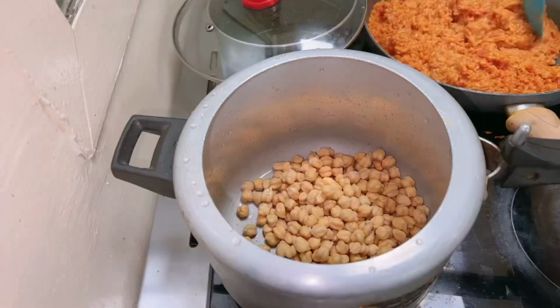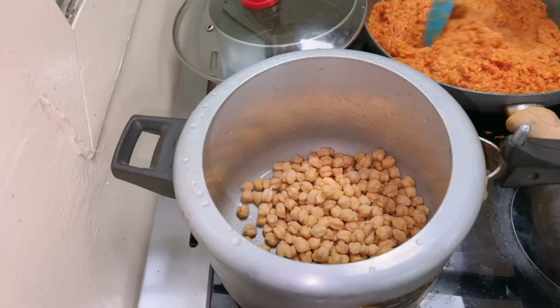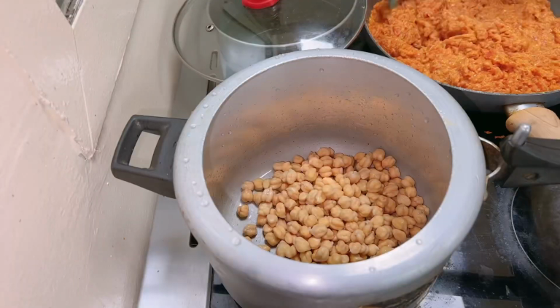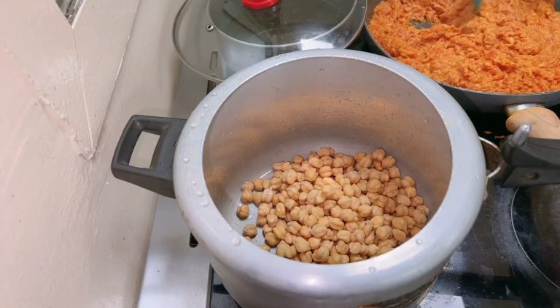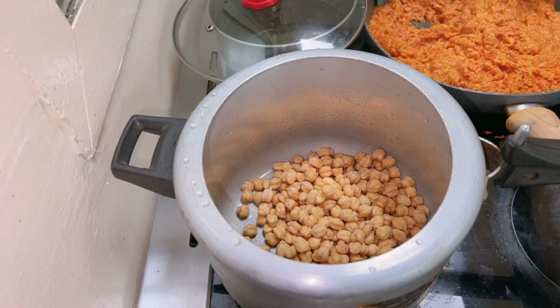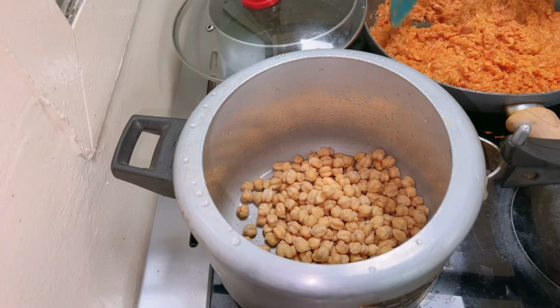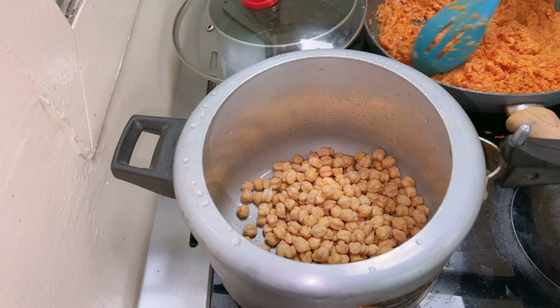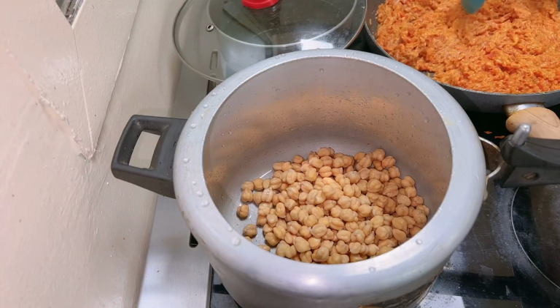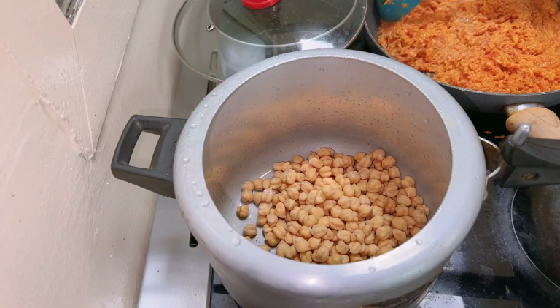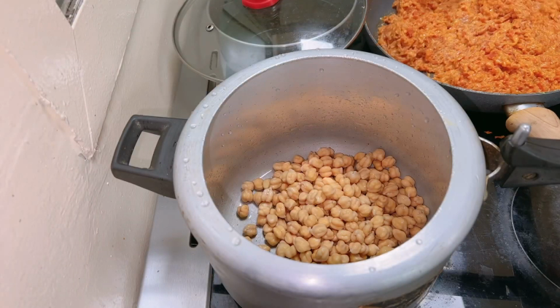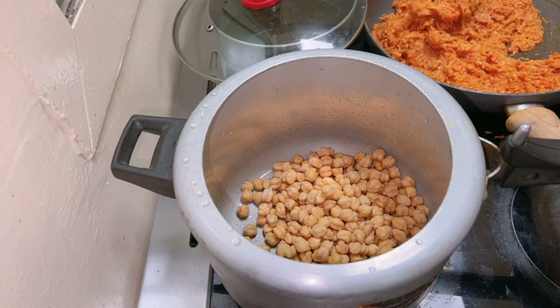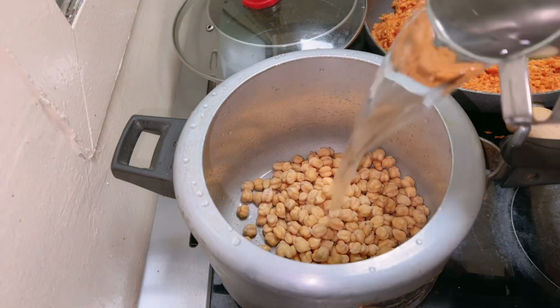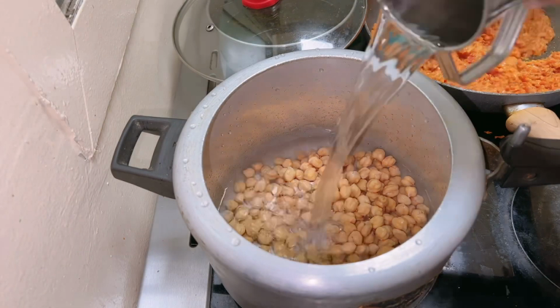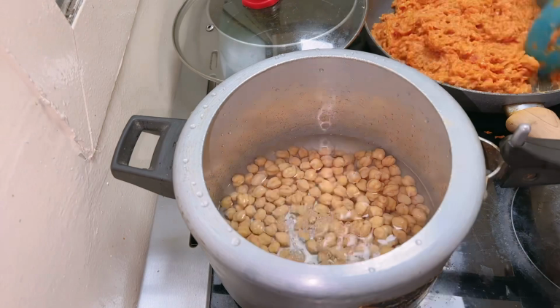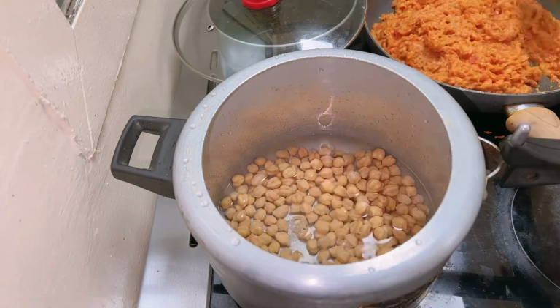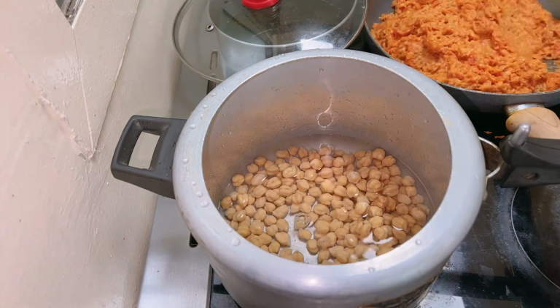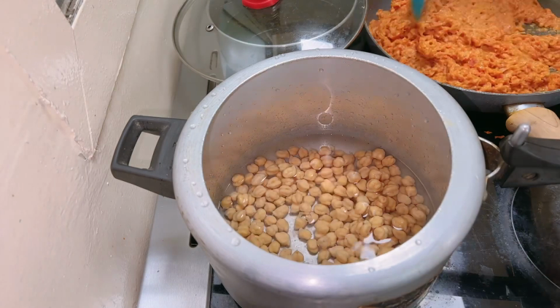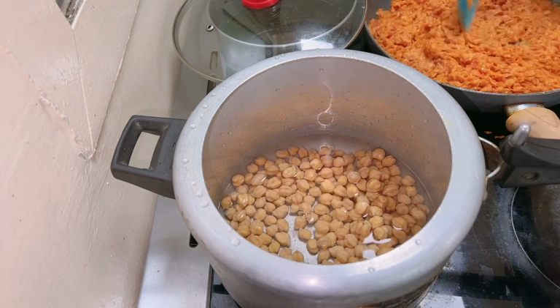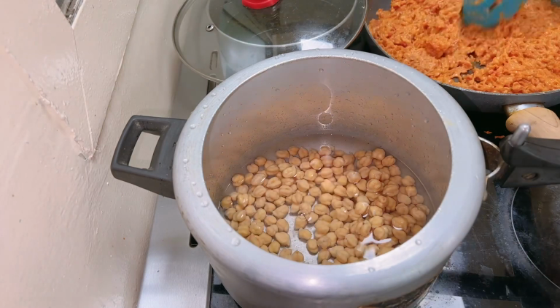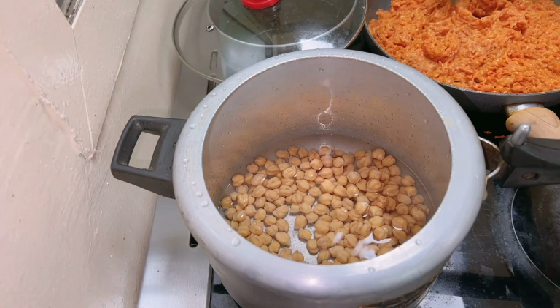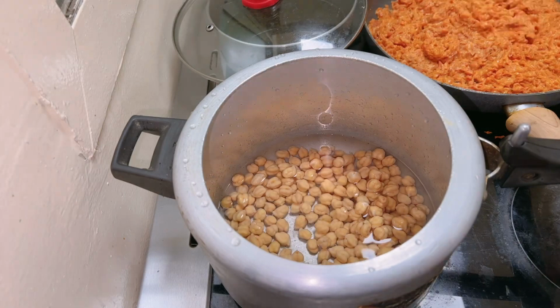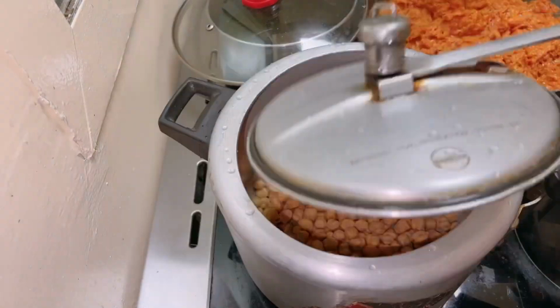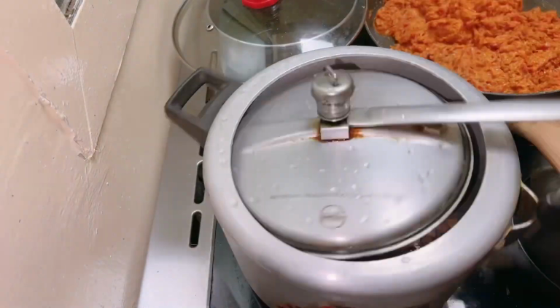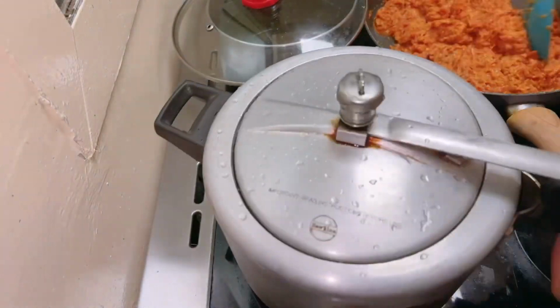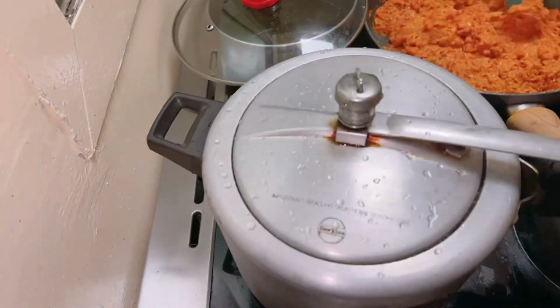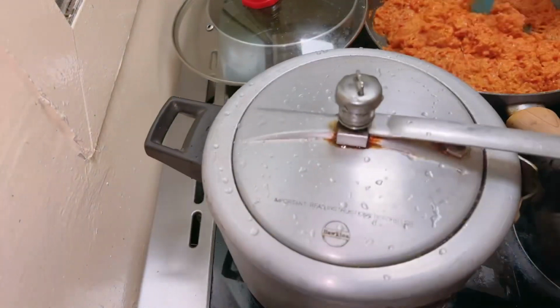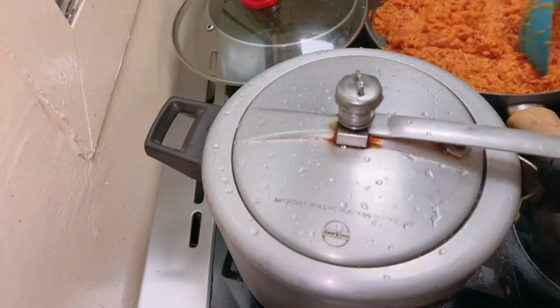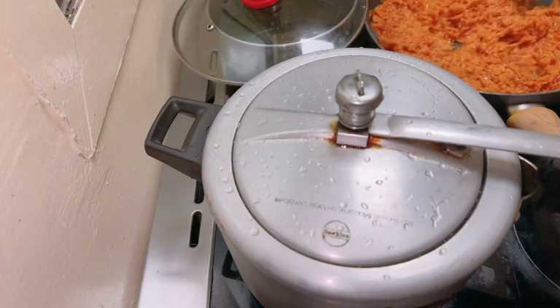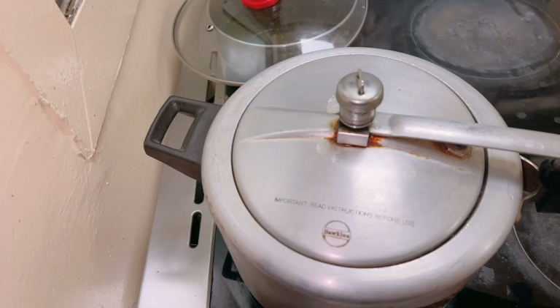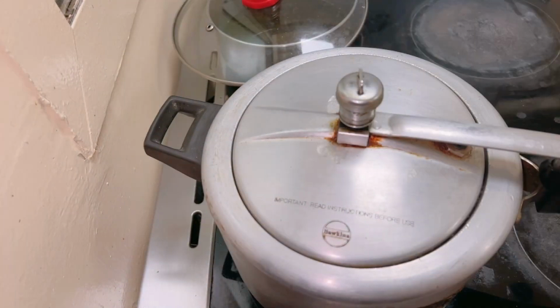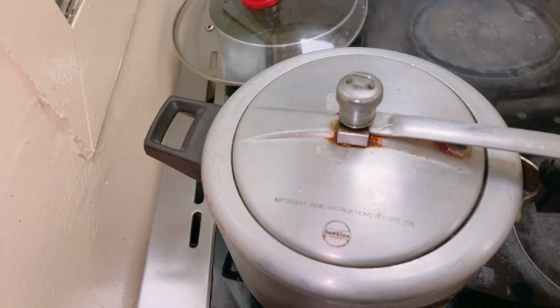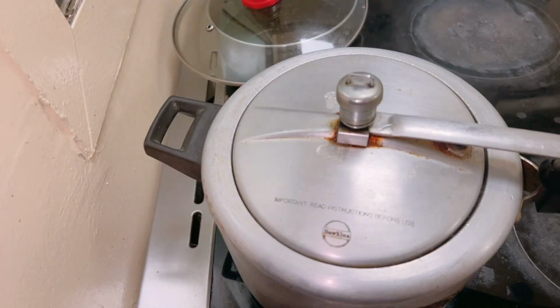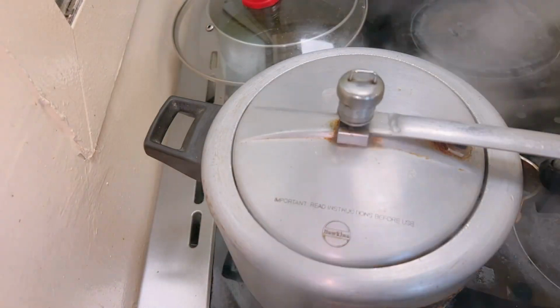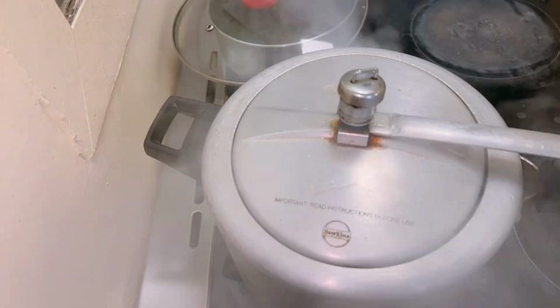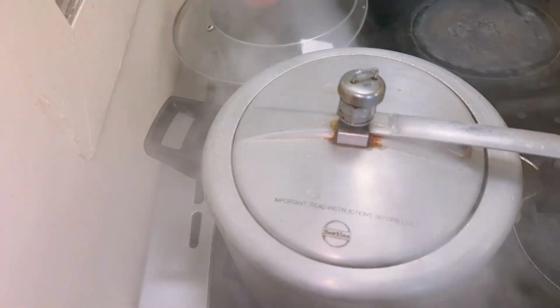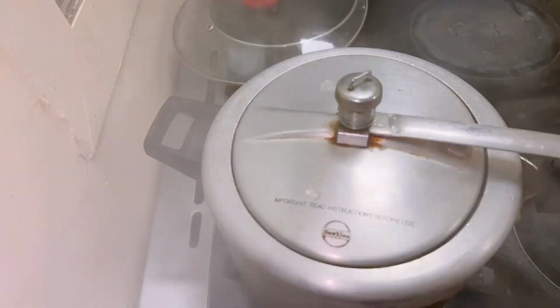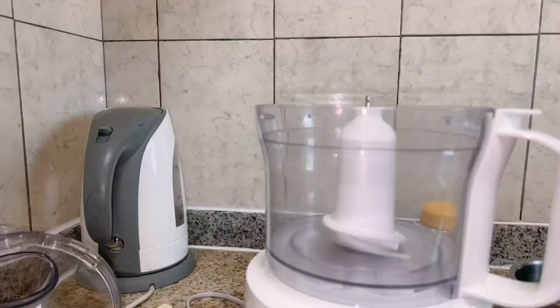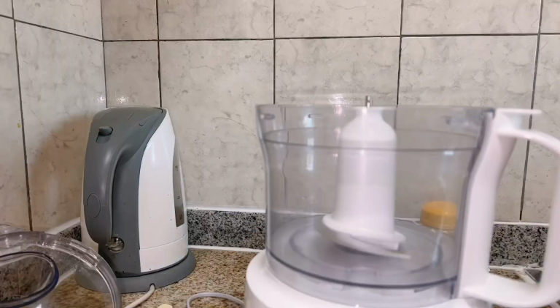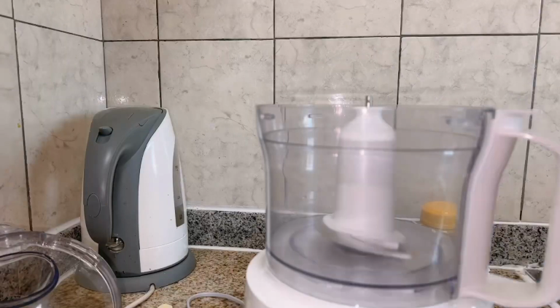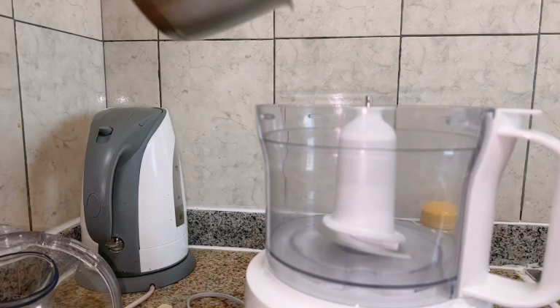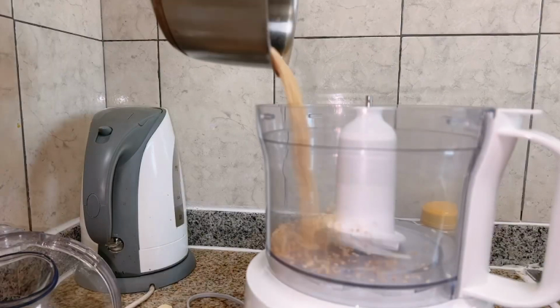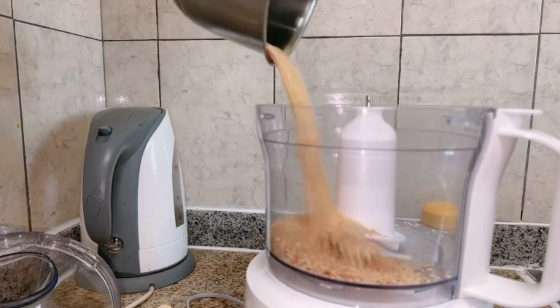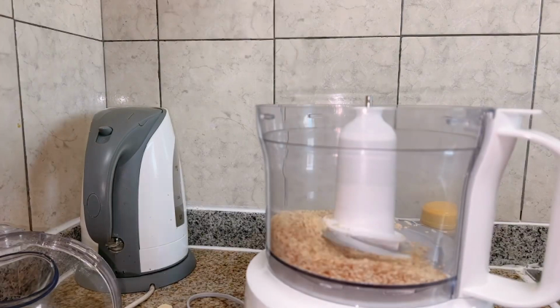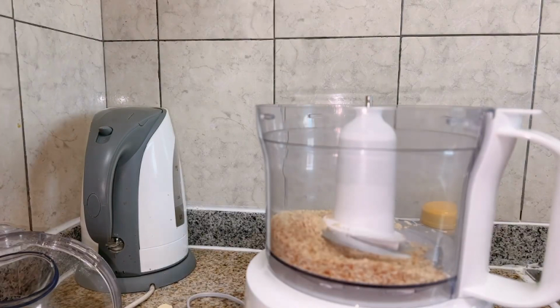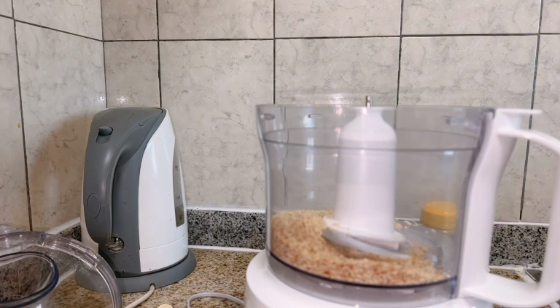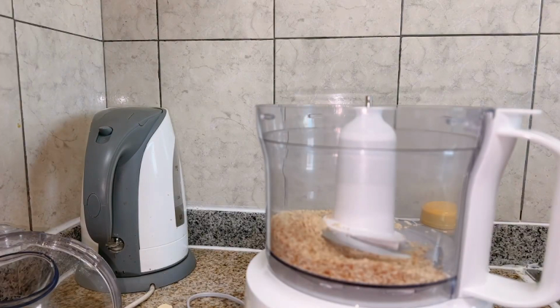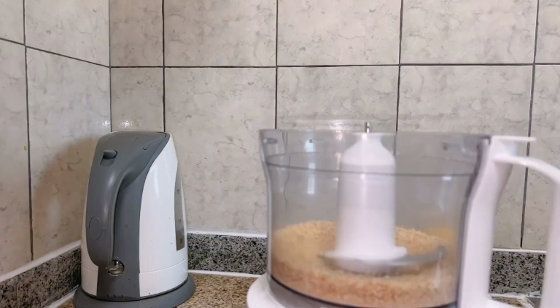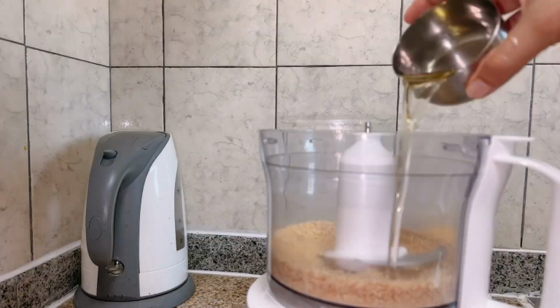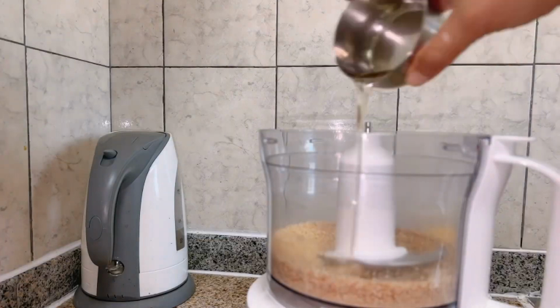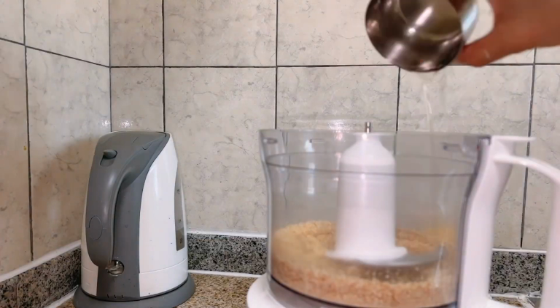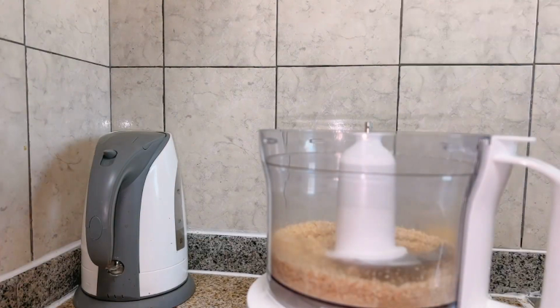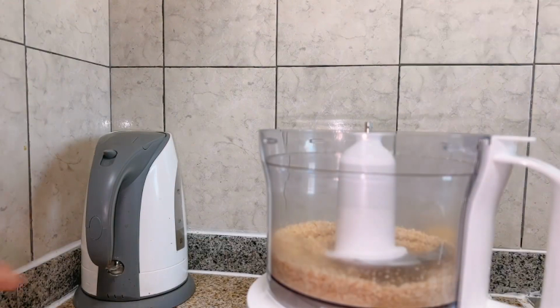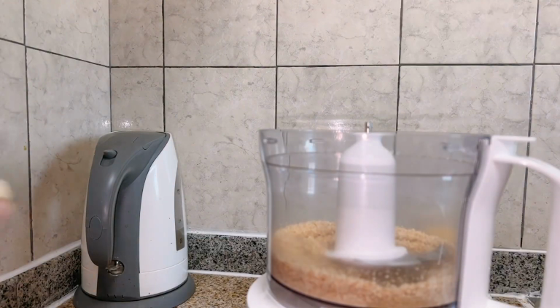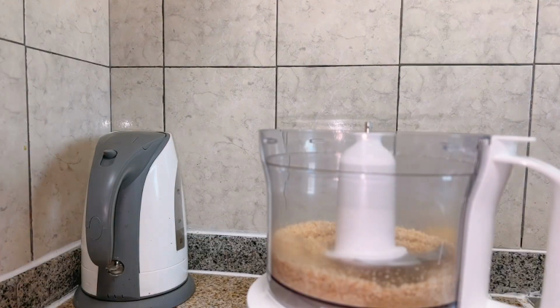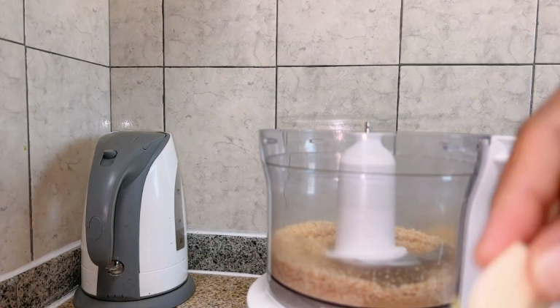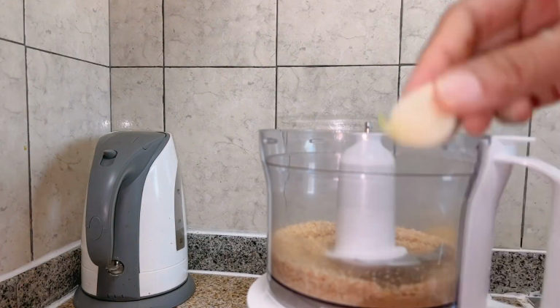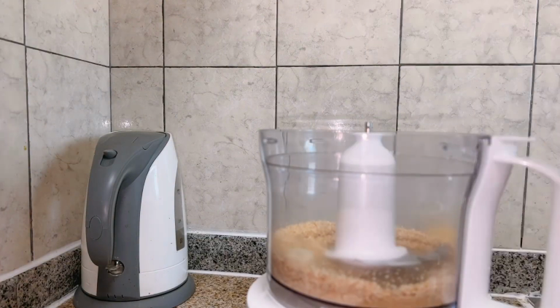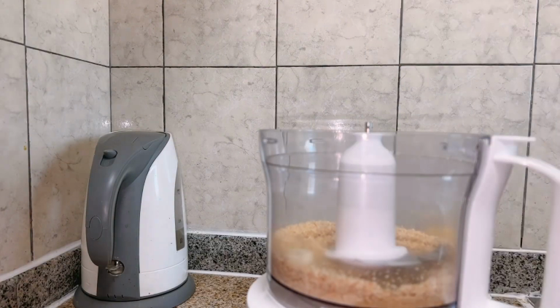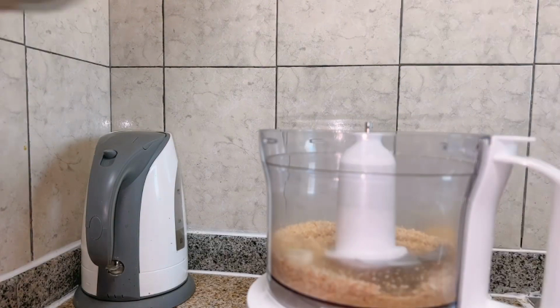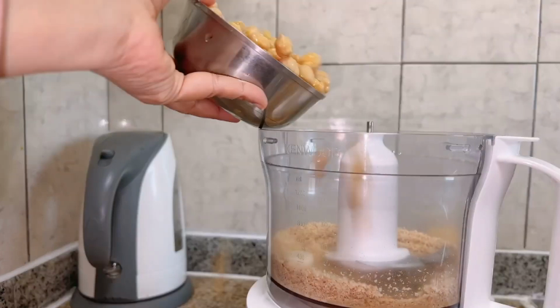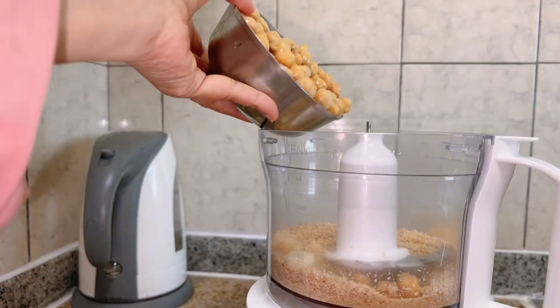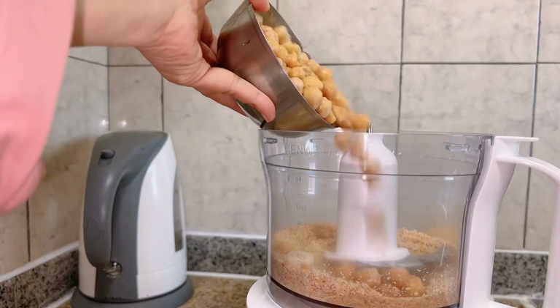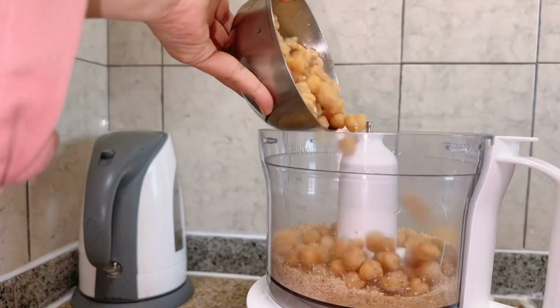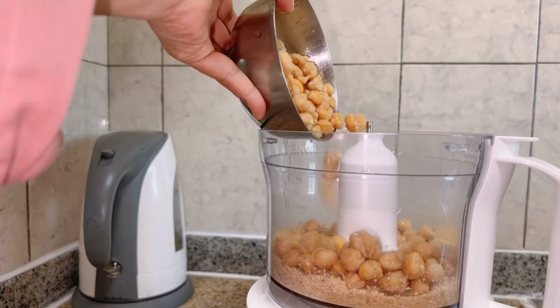Then some hummus, which is made from chickpeas. My mom used a food processor to prepare this hummus.